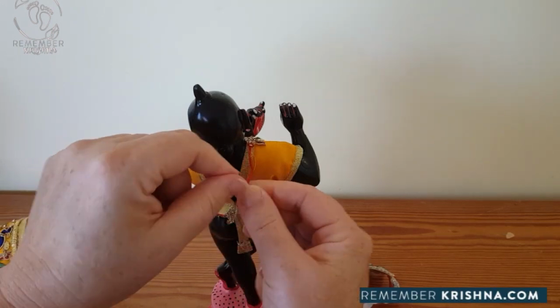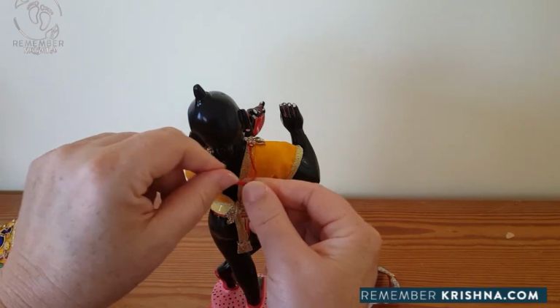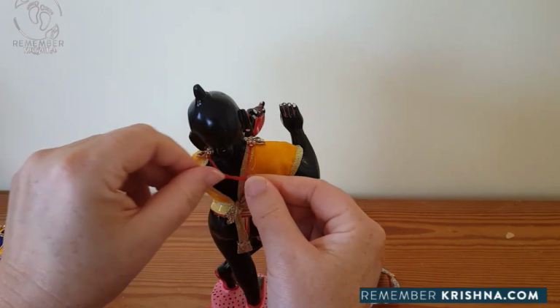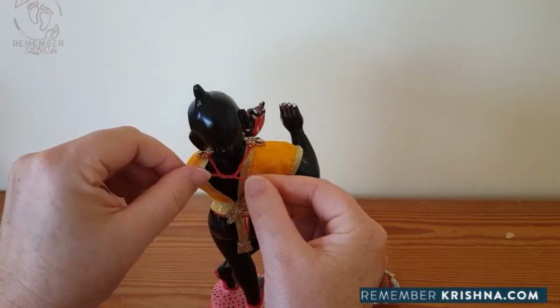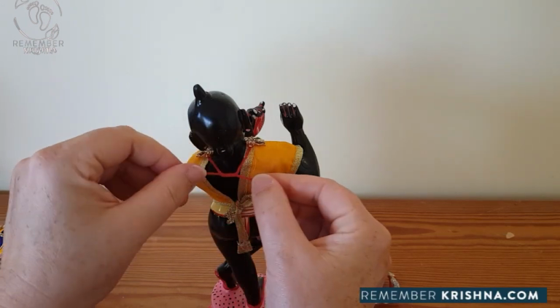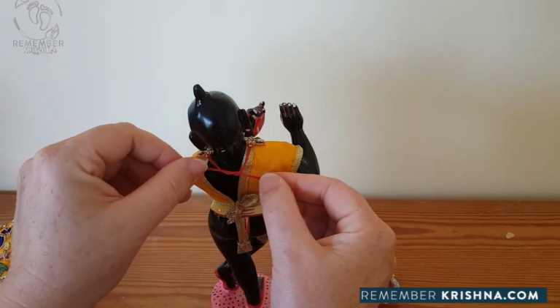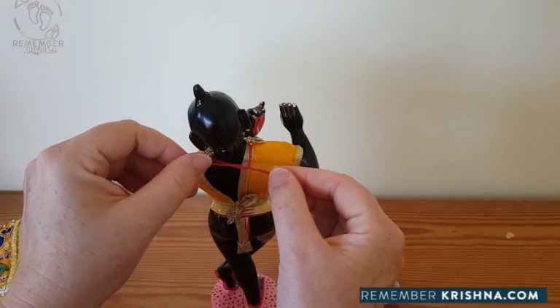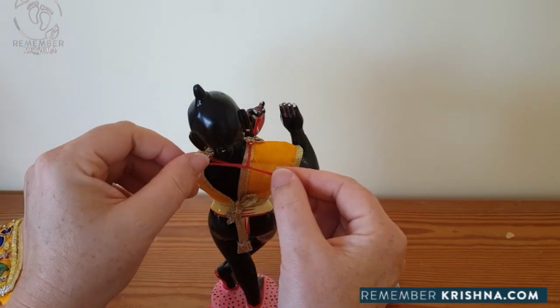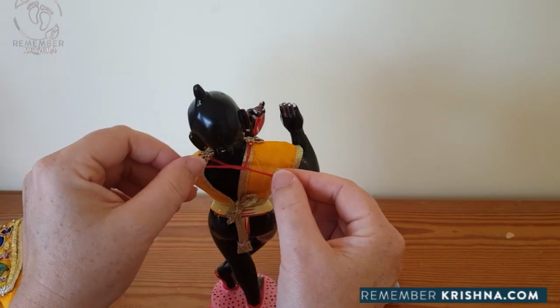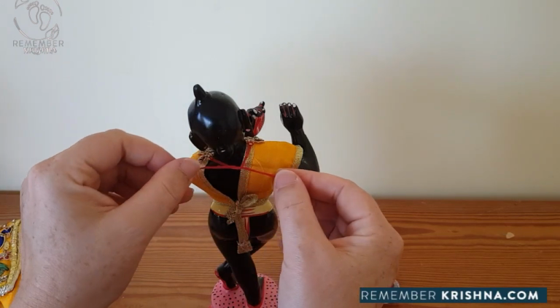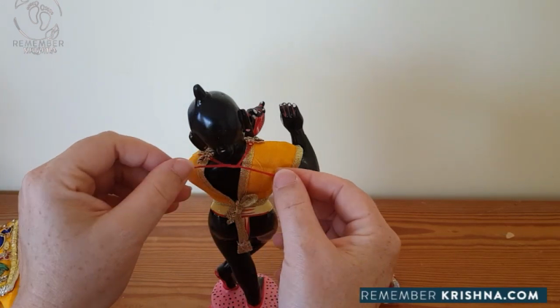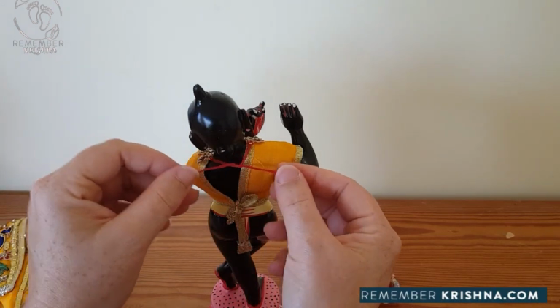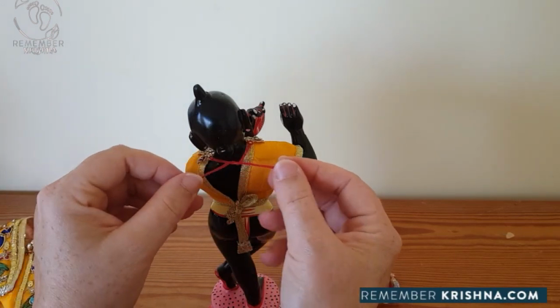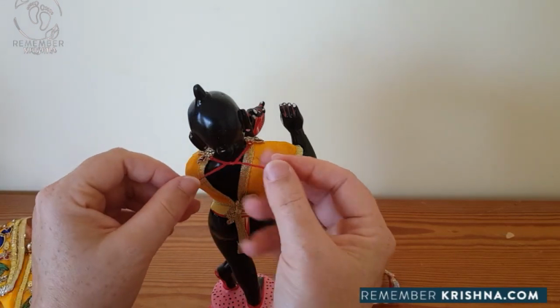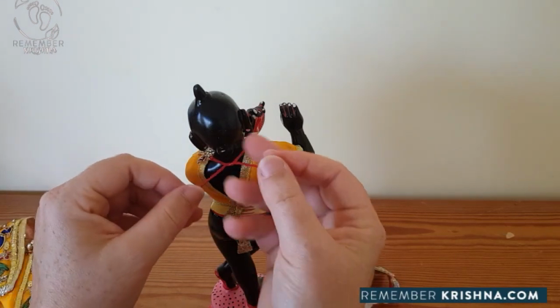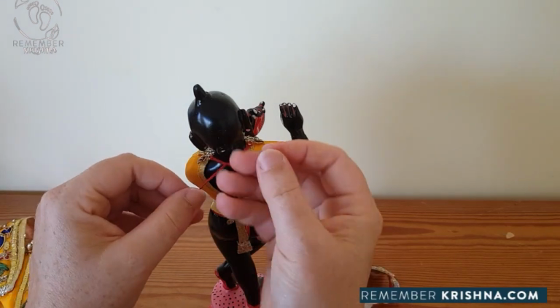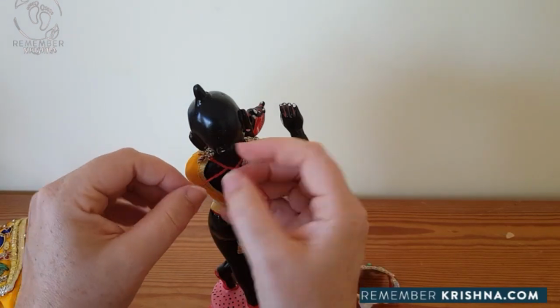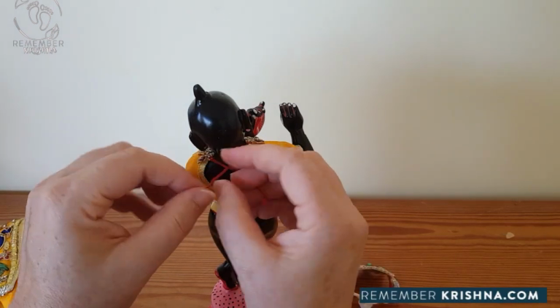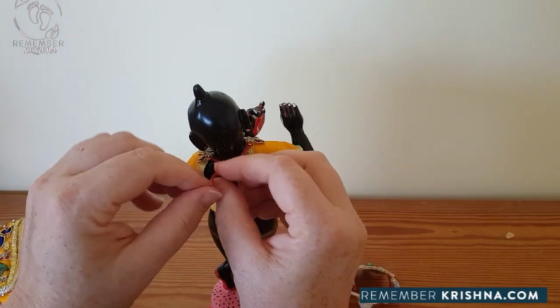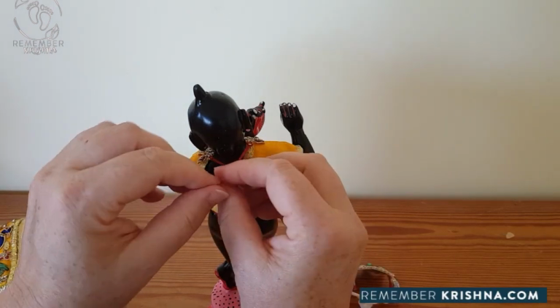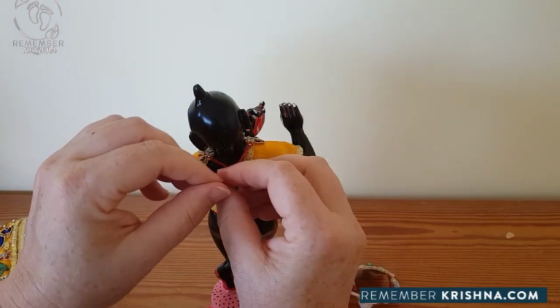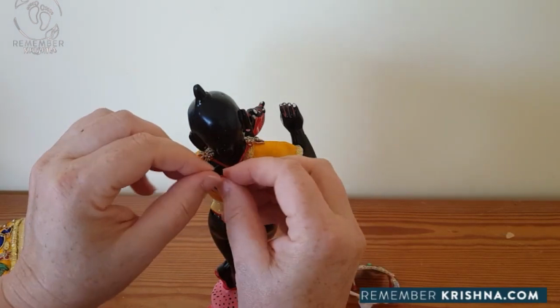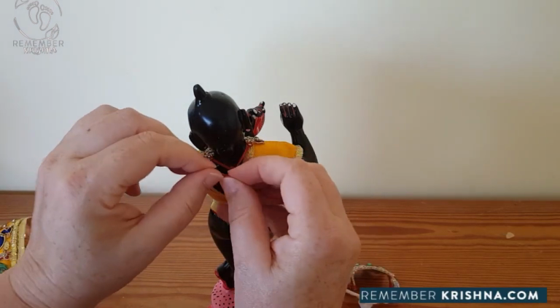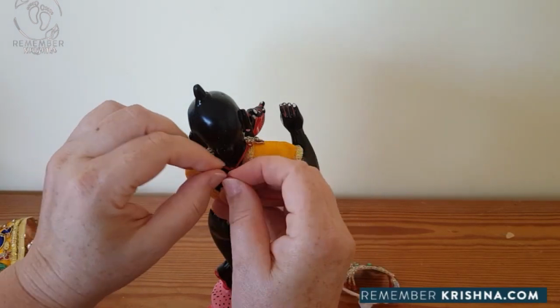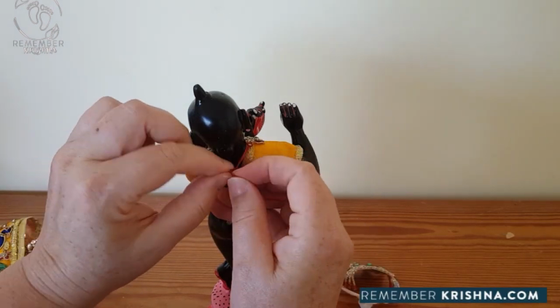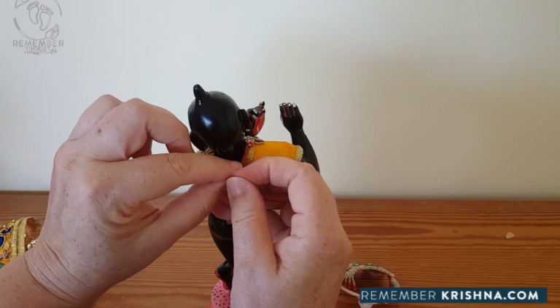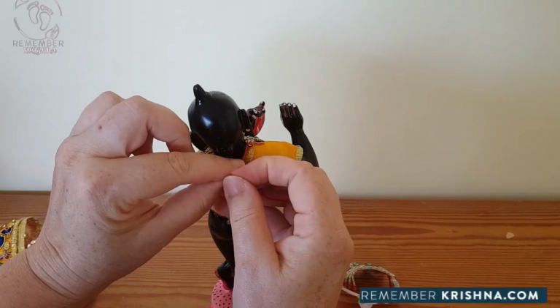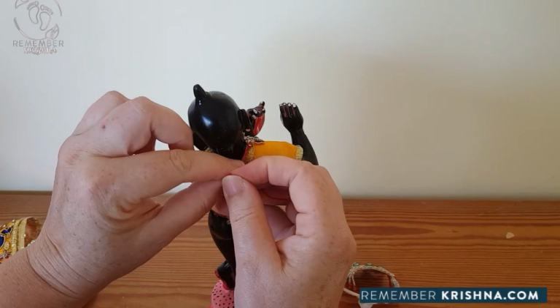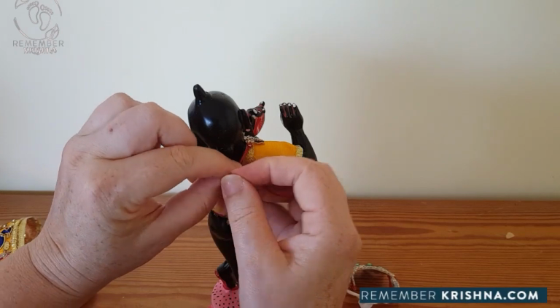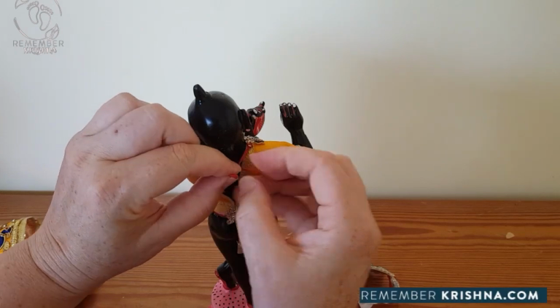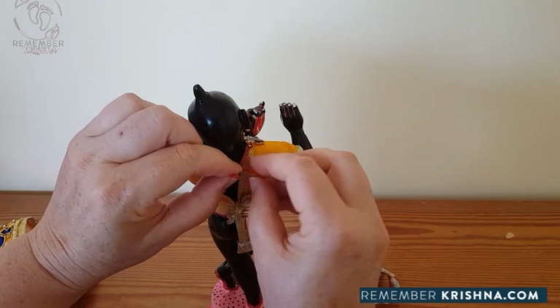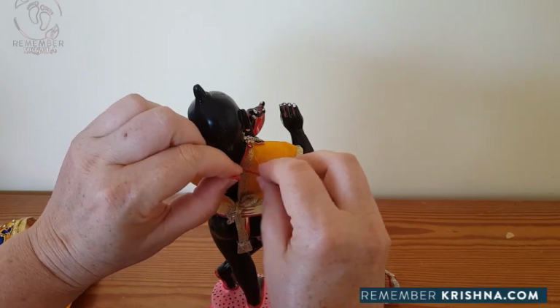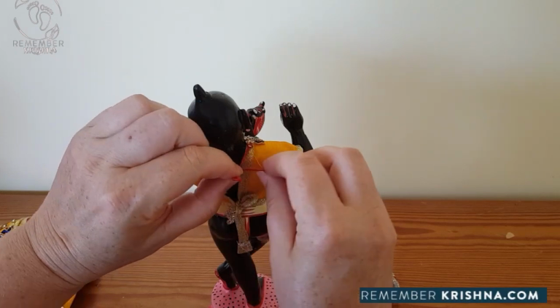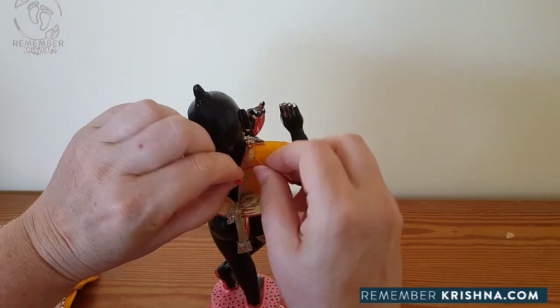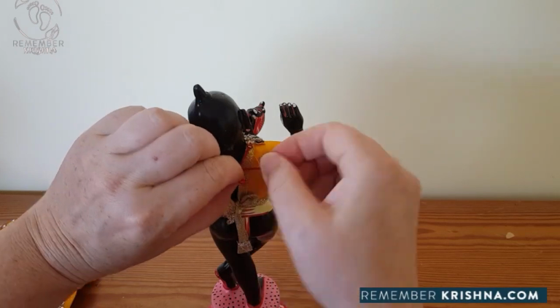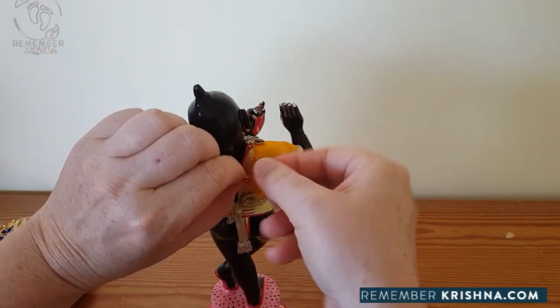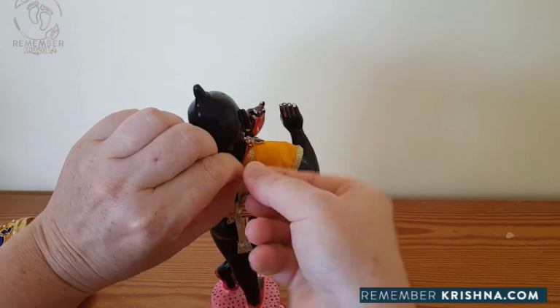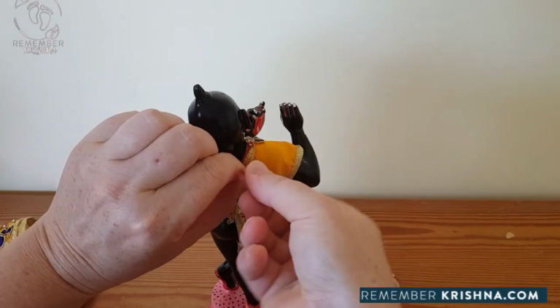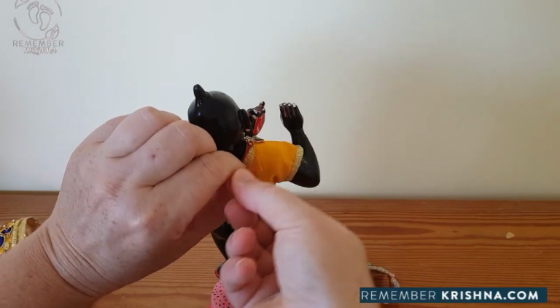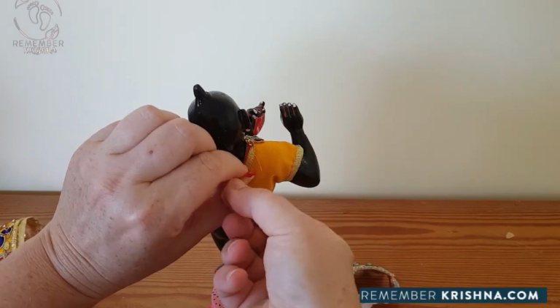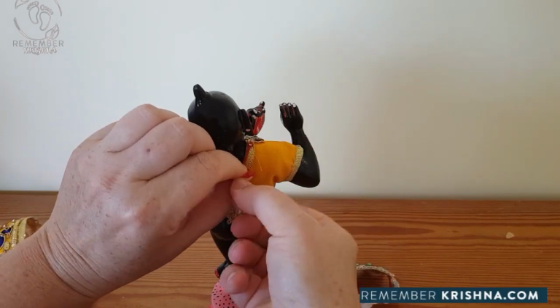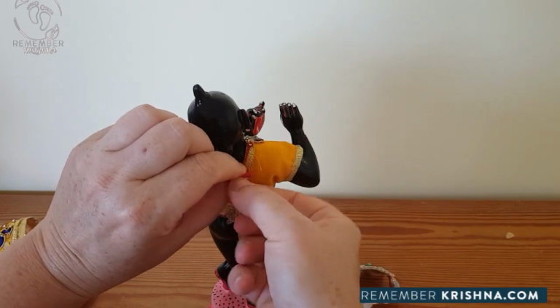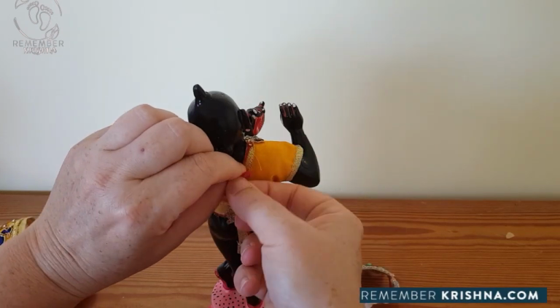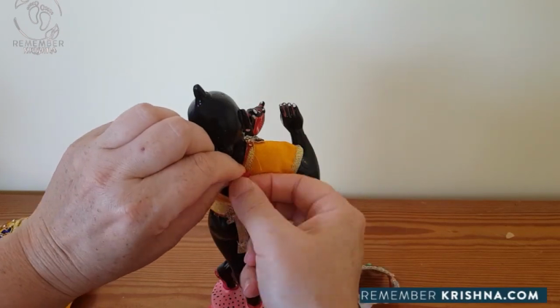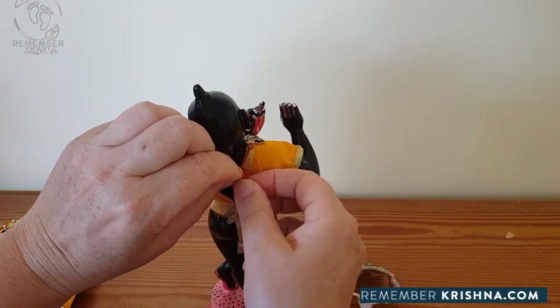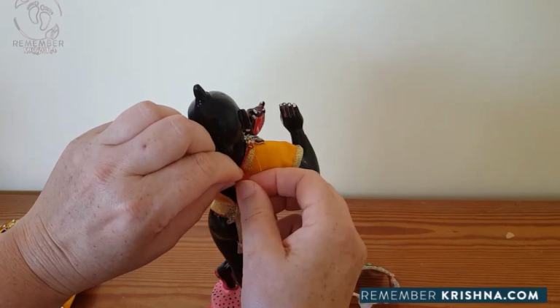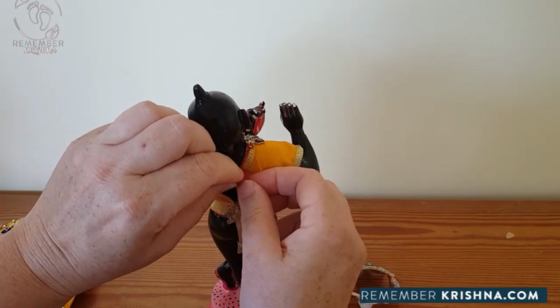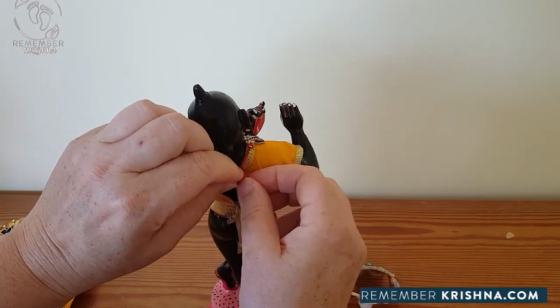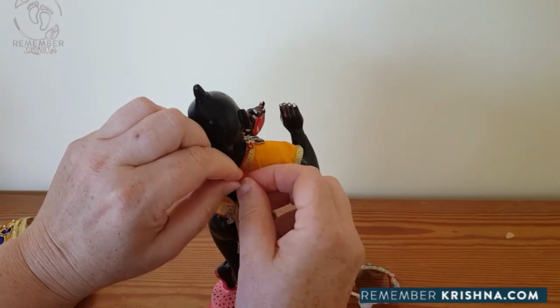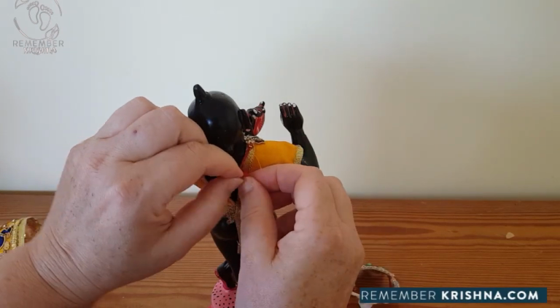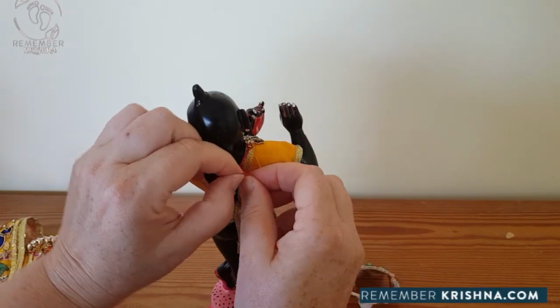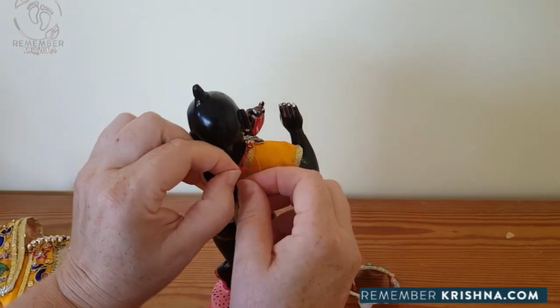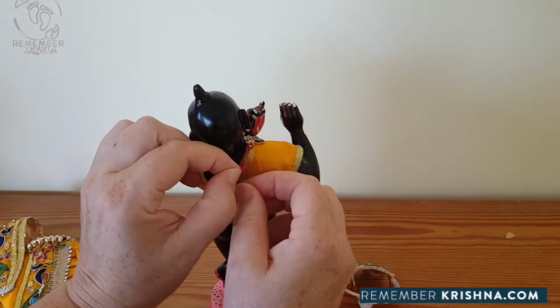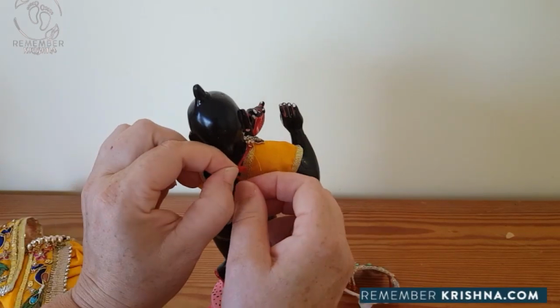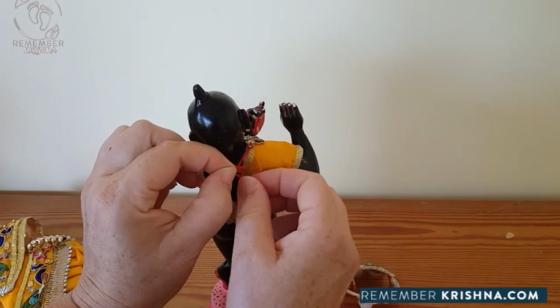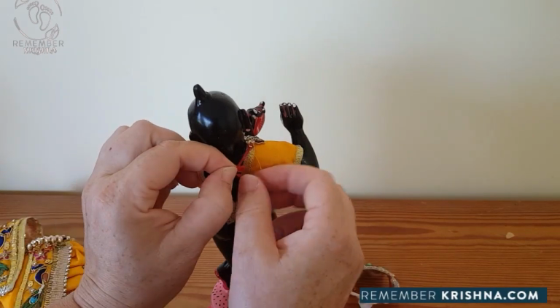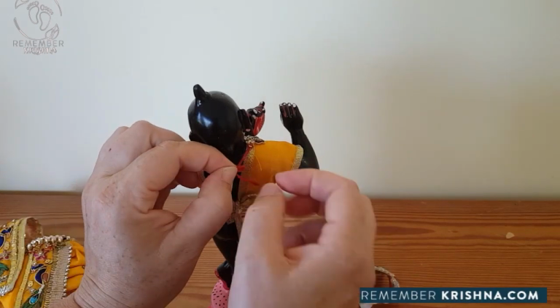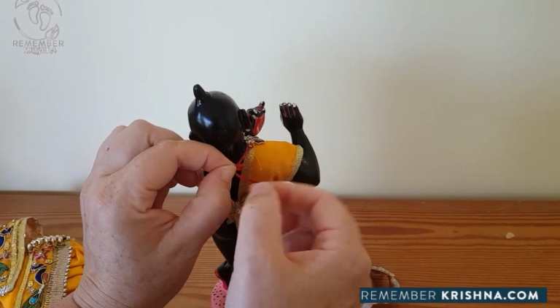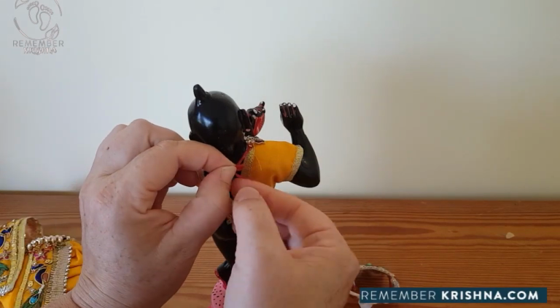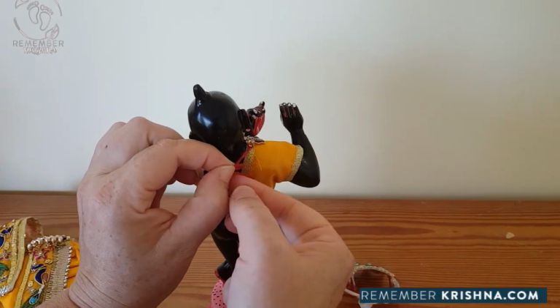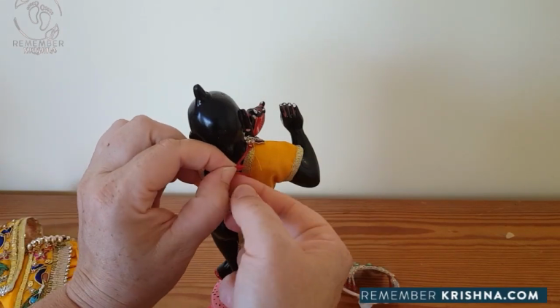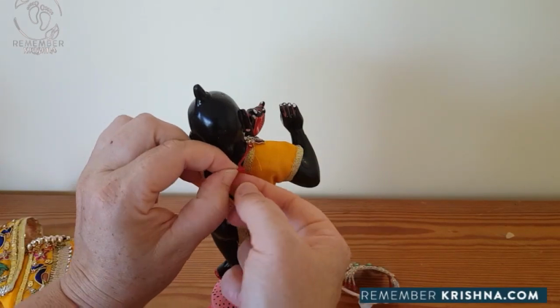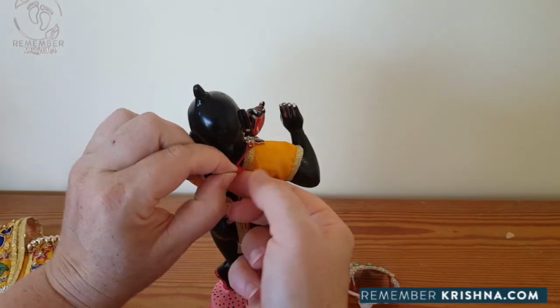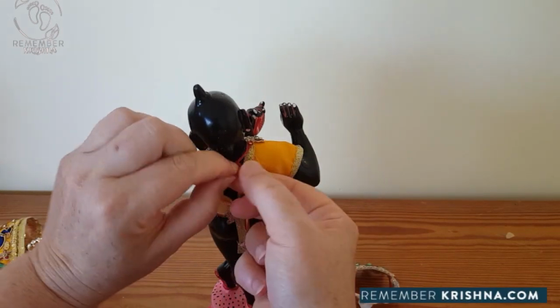Don't knot this or you won't be able to remove it. Just do a small bow in the back.